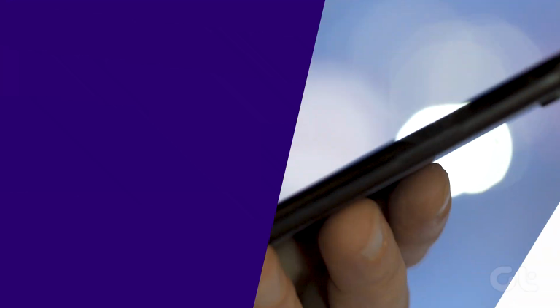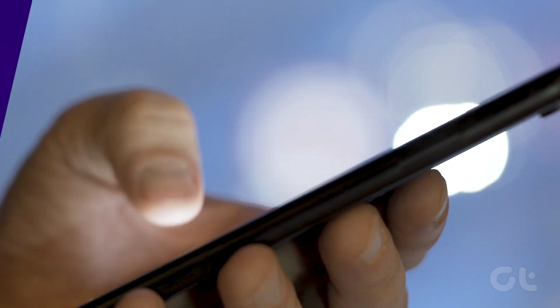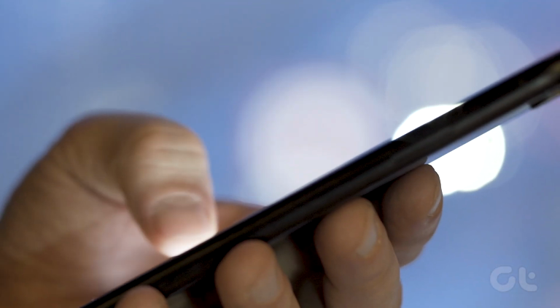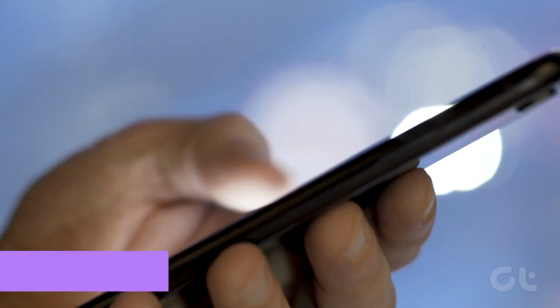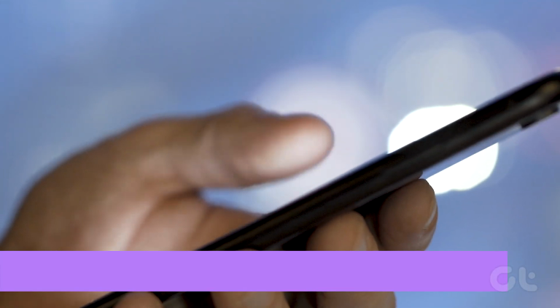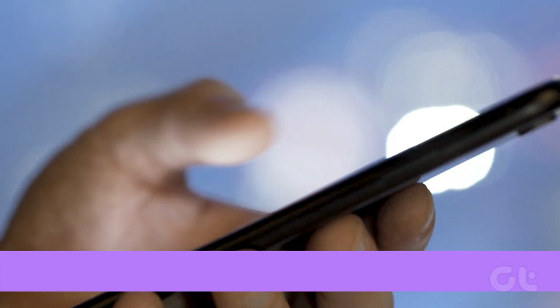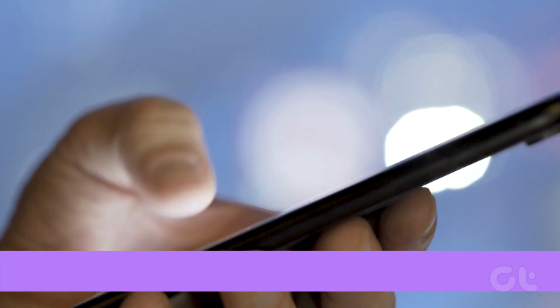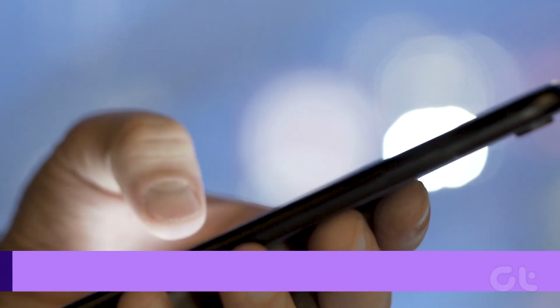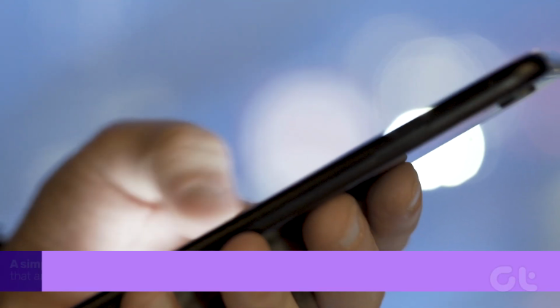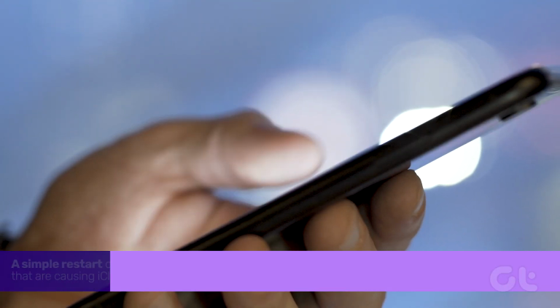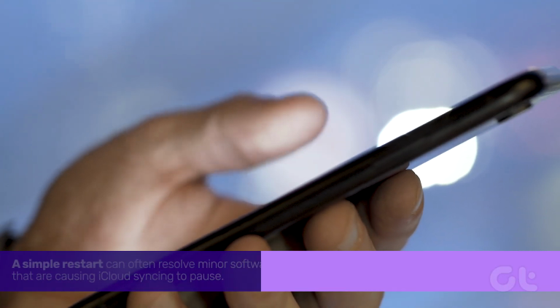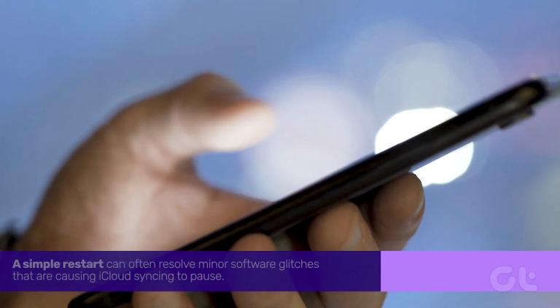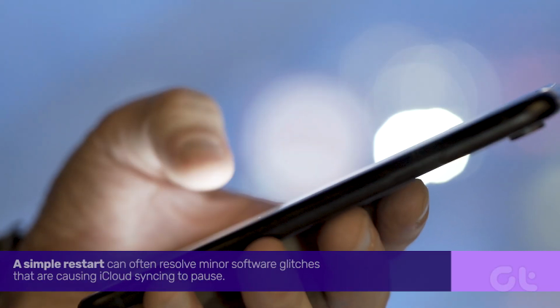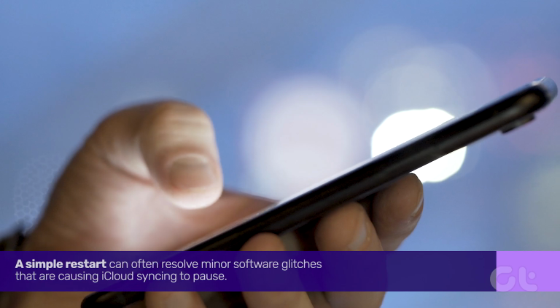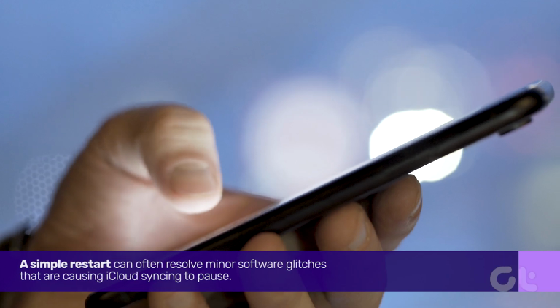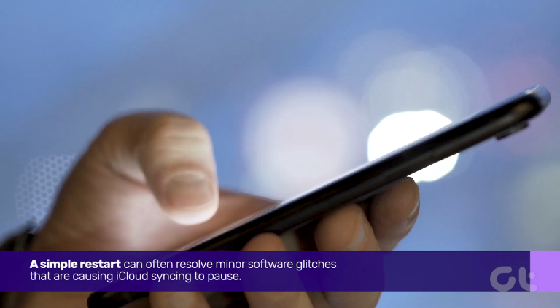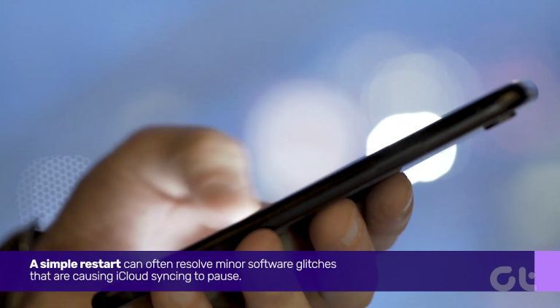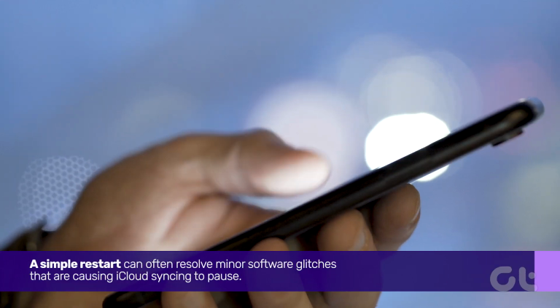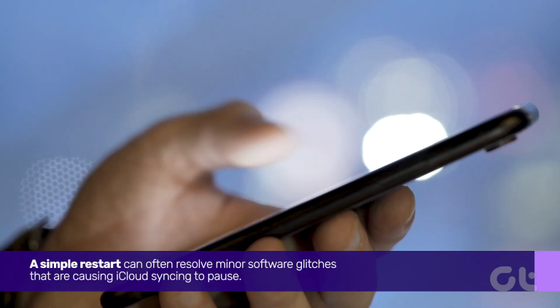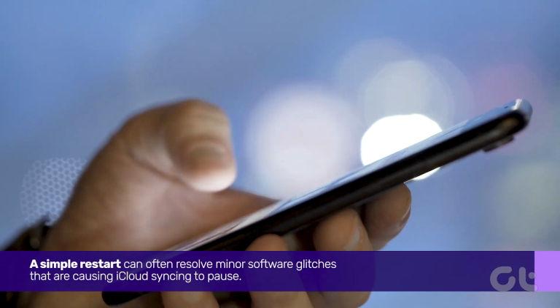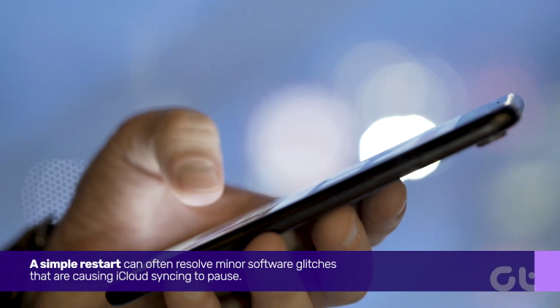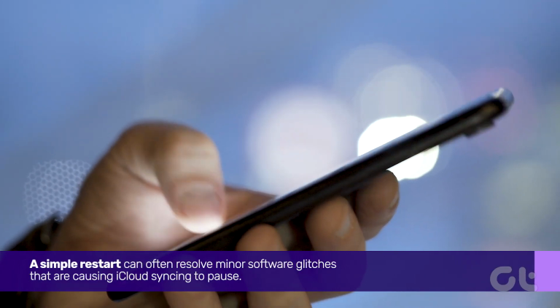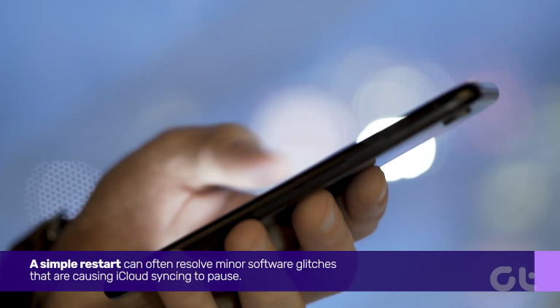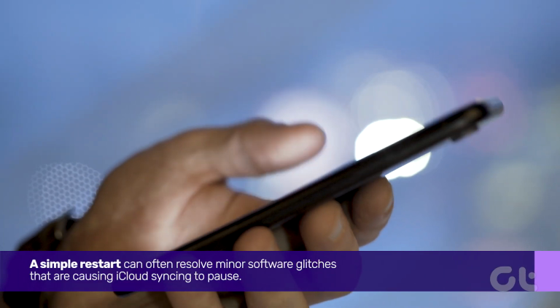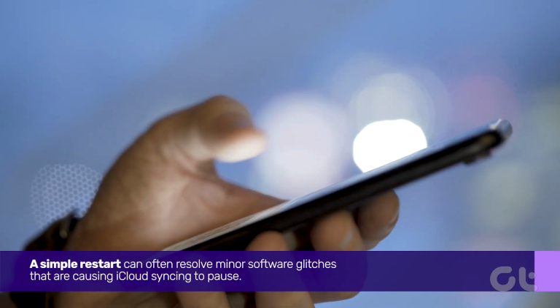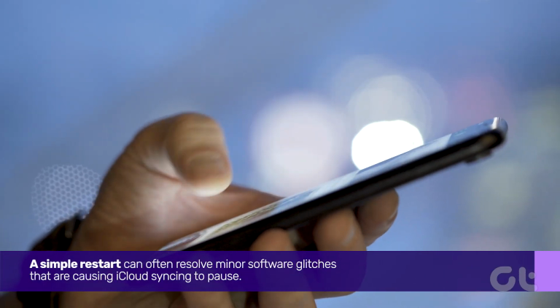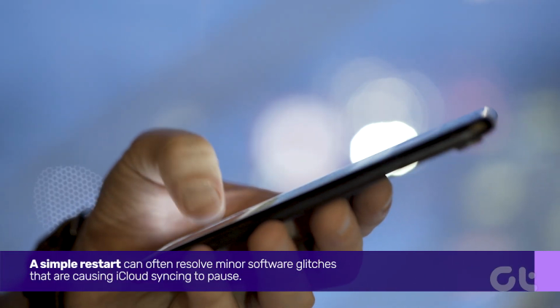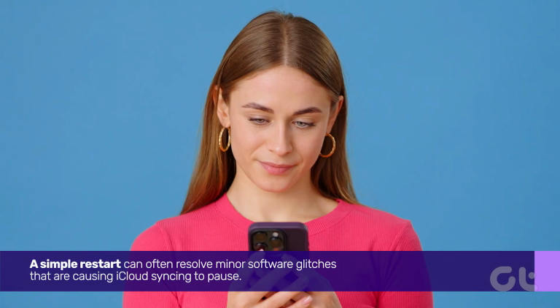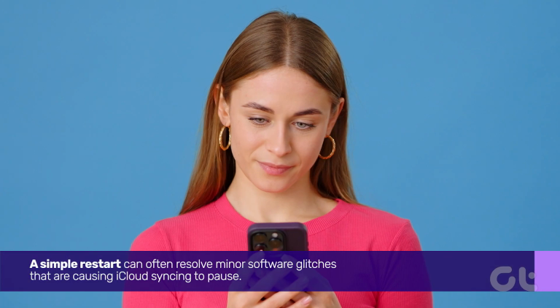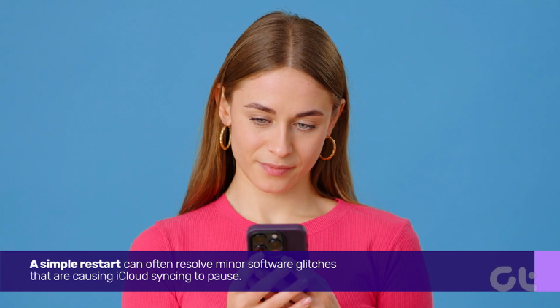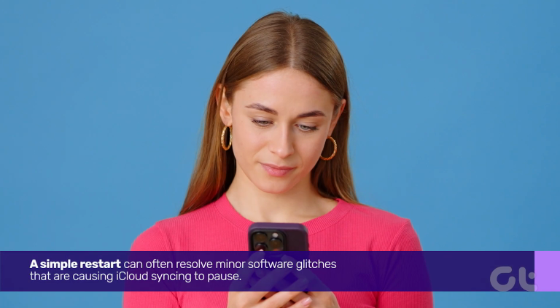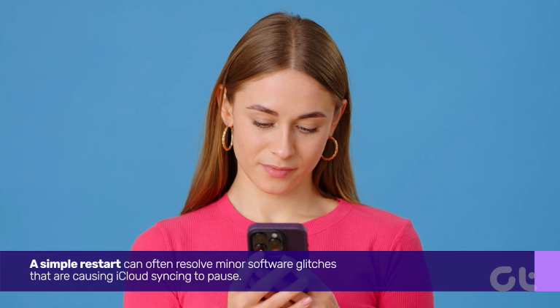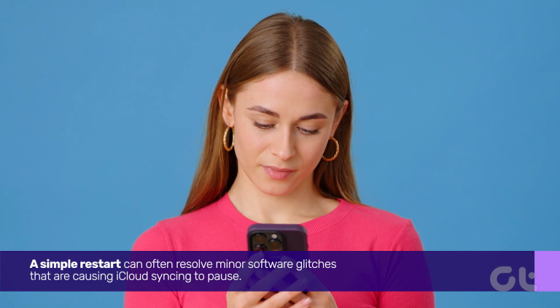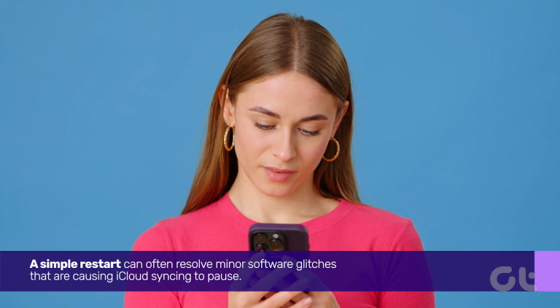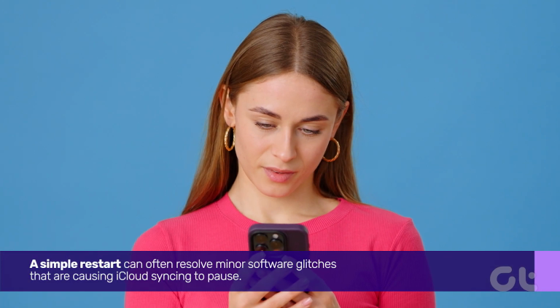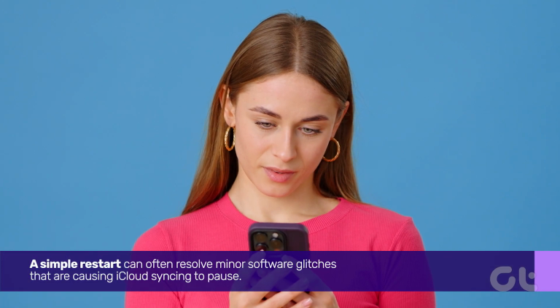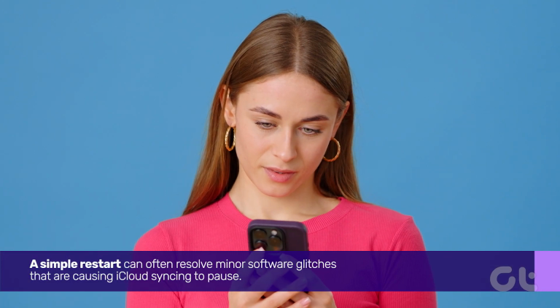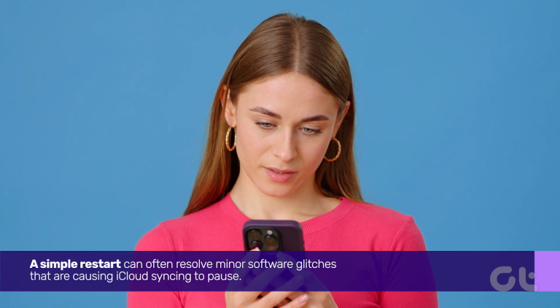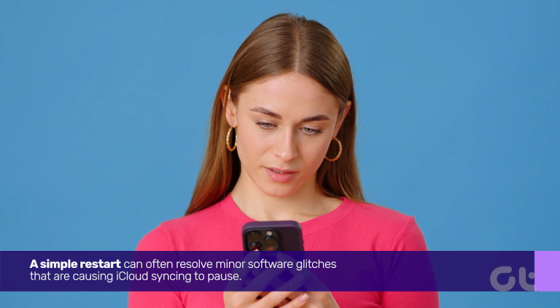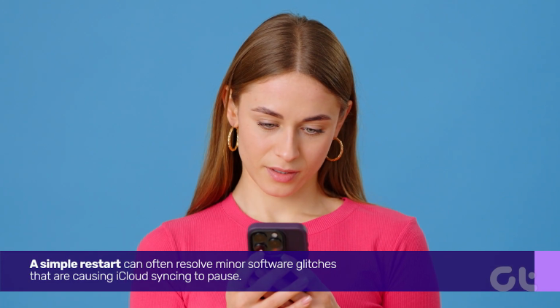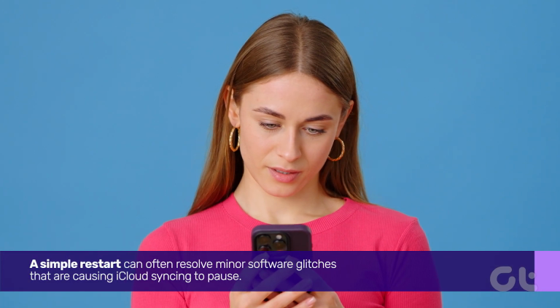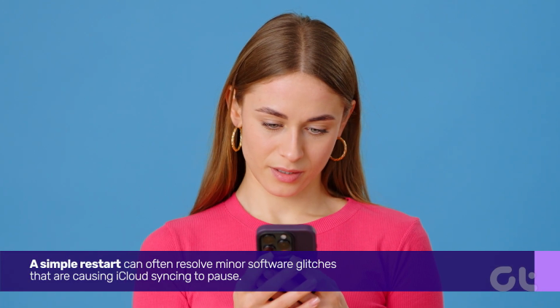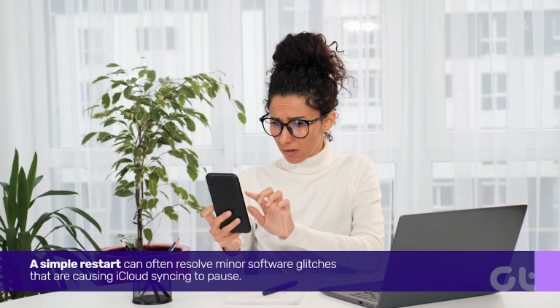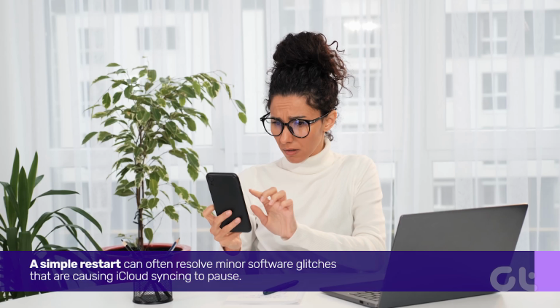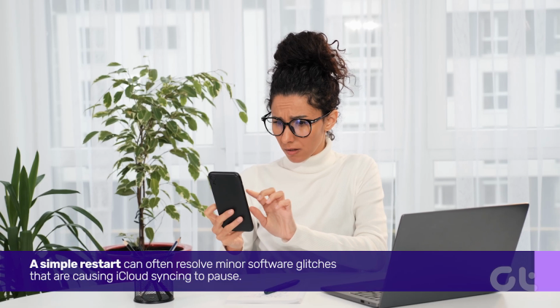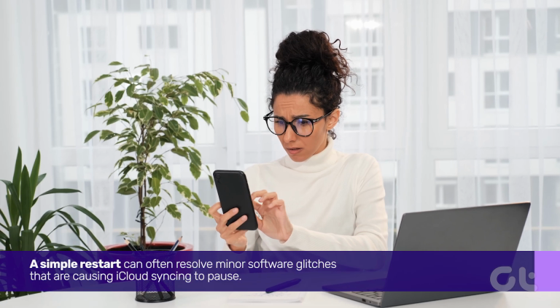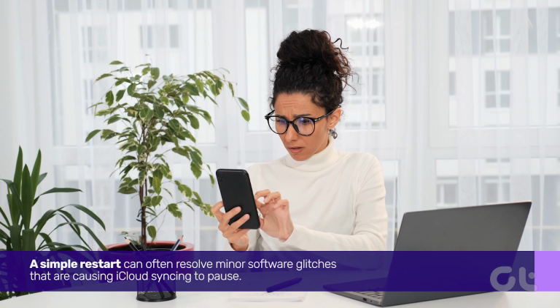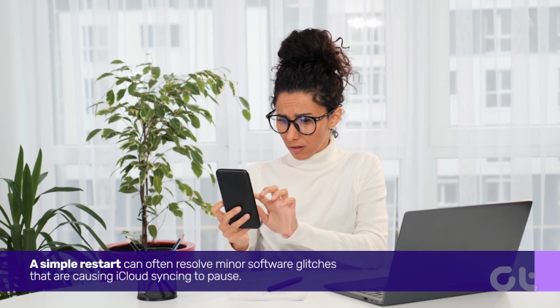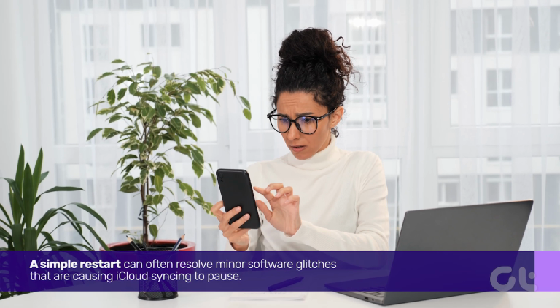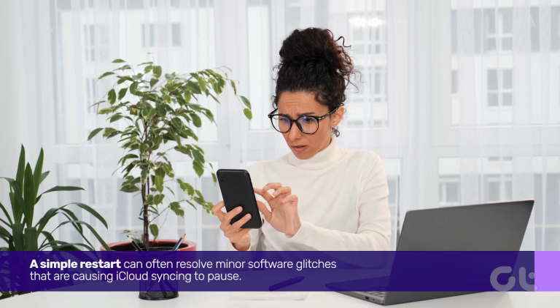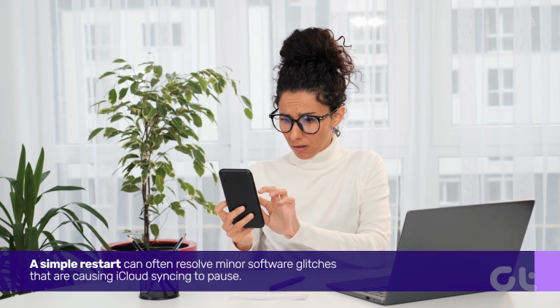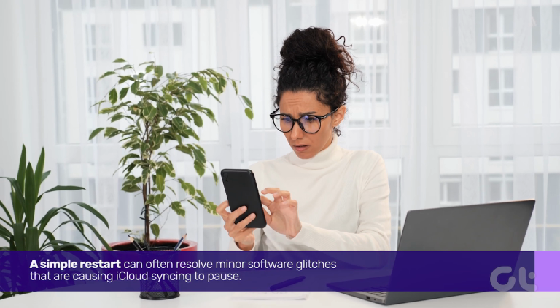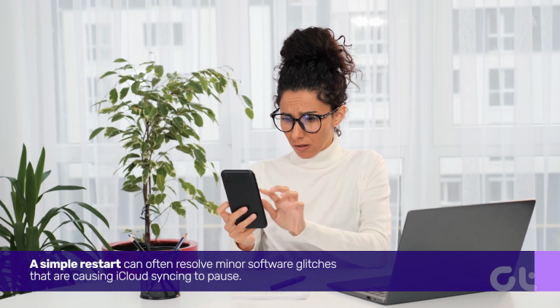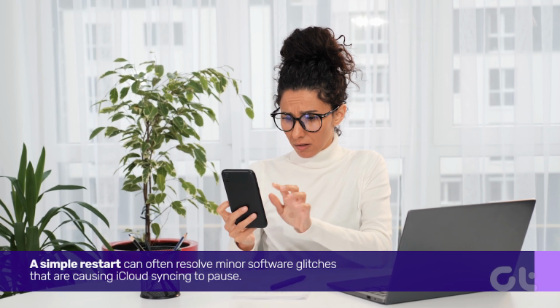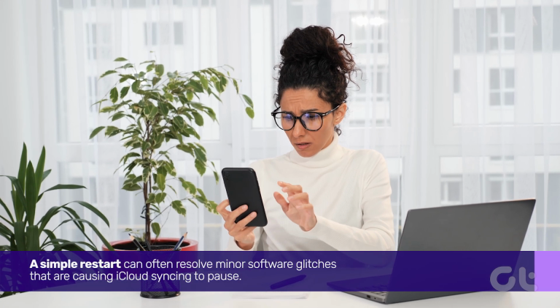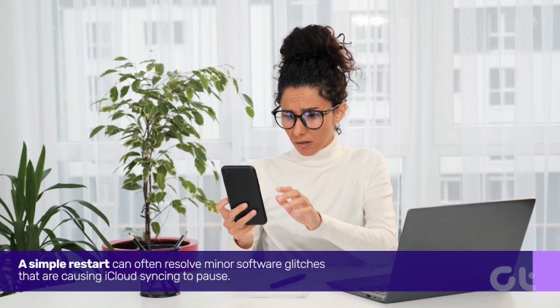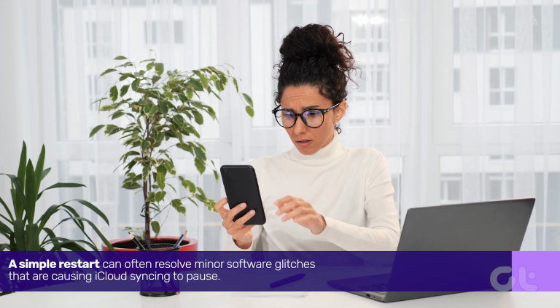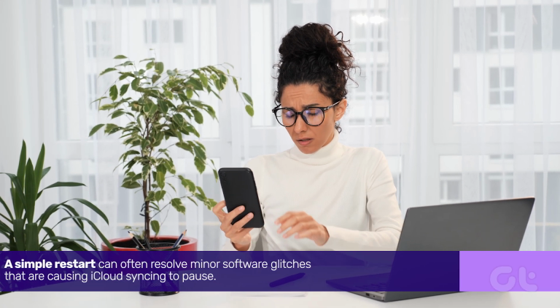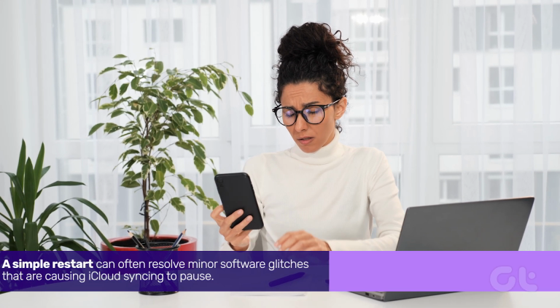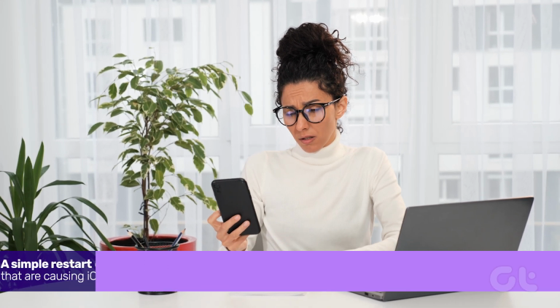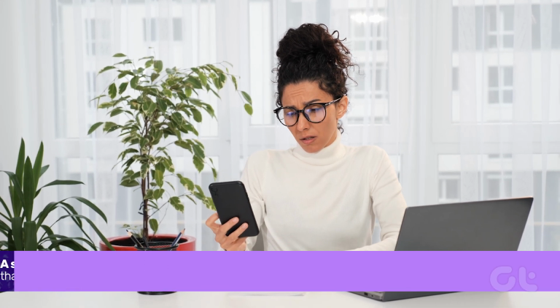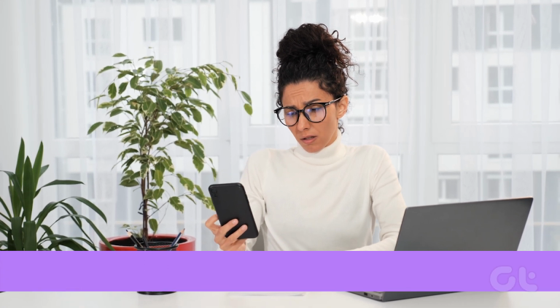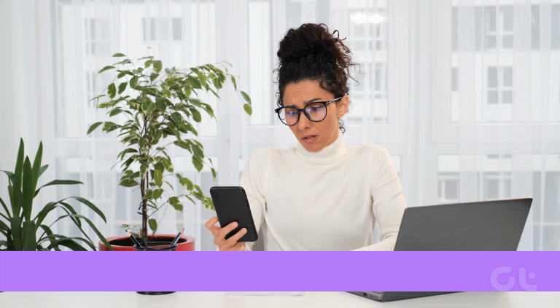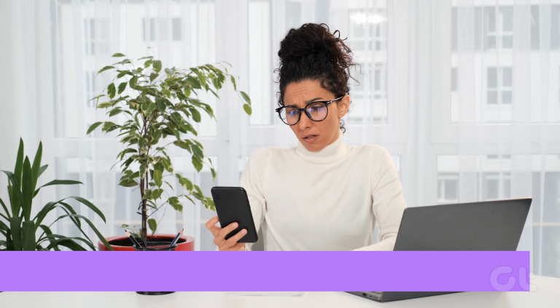For starters, a simple restart can often resolve minor software glitches that are causing iCloud syncing to pause.